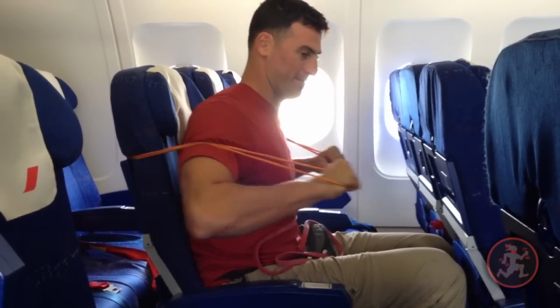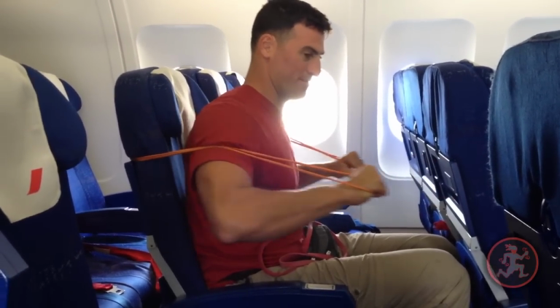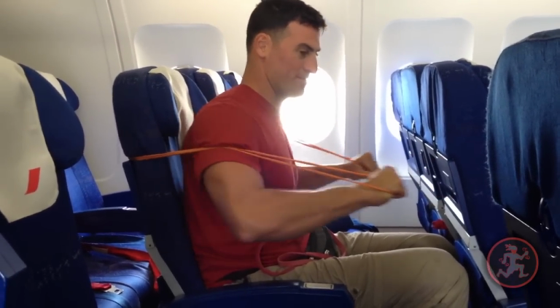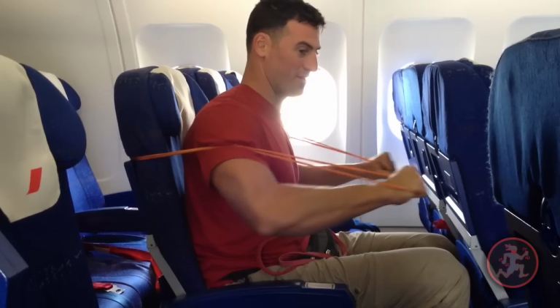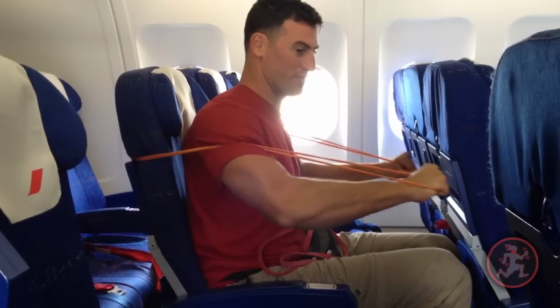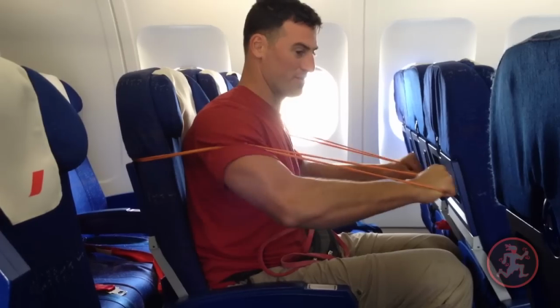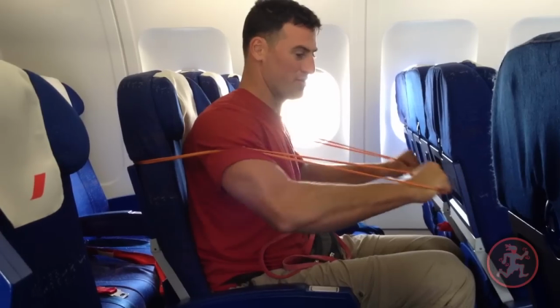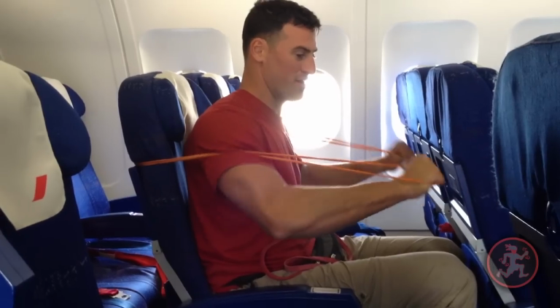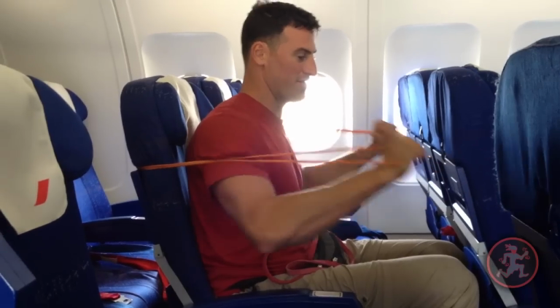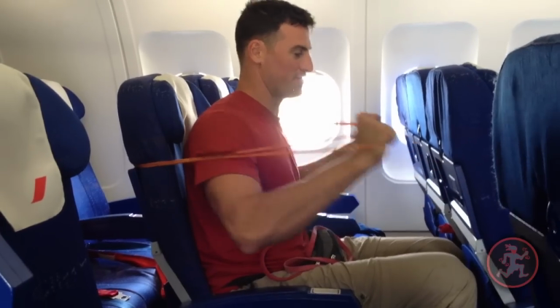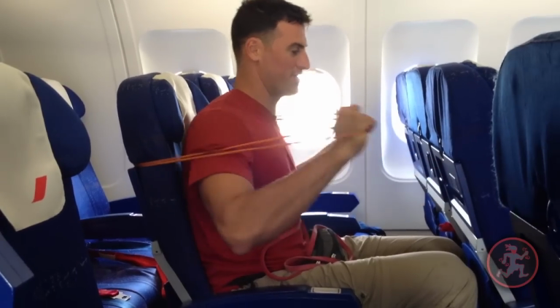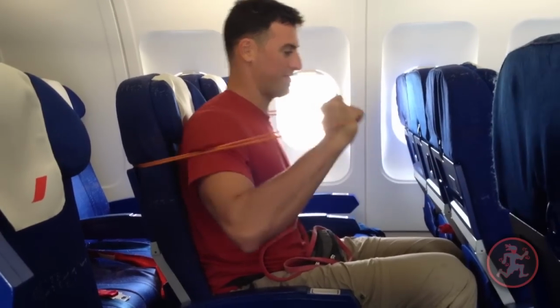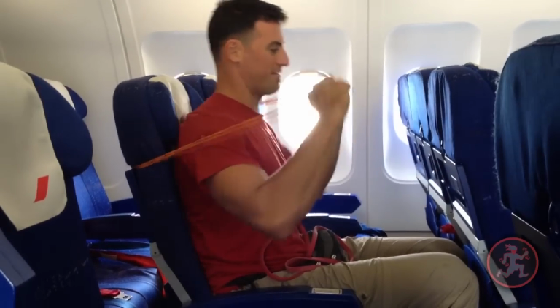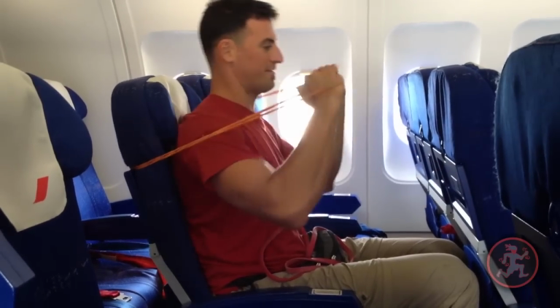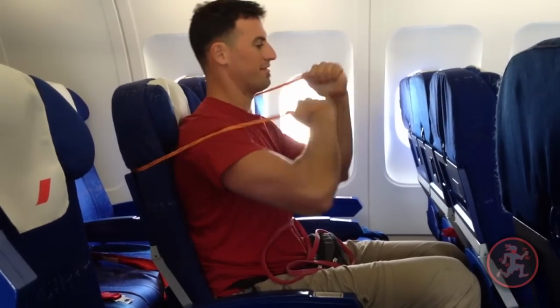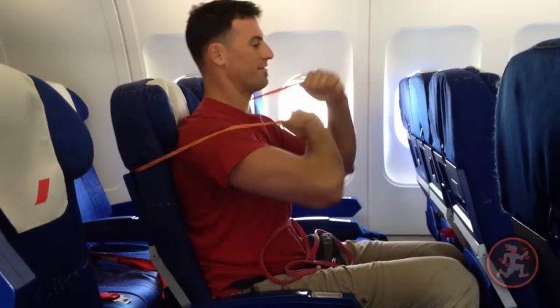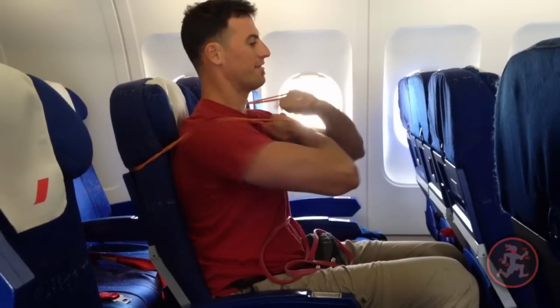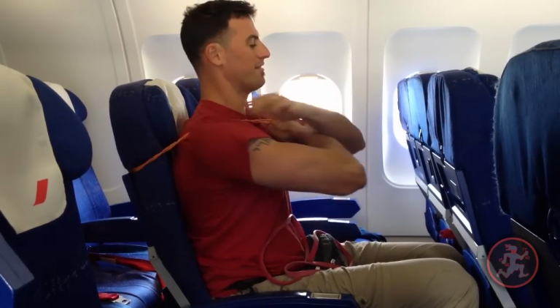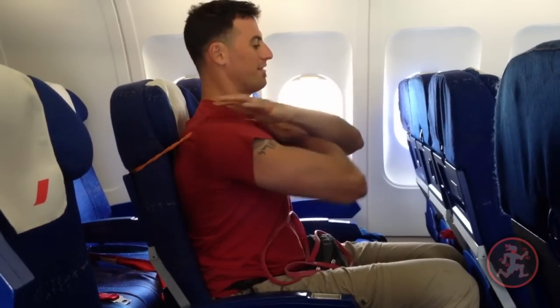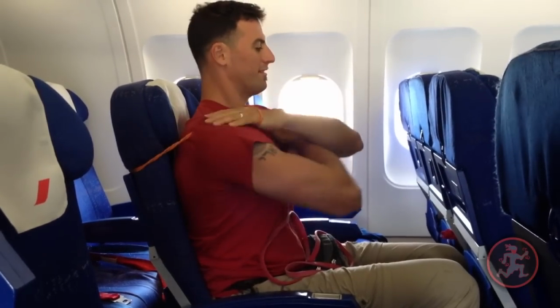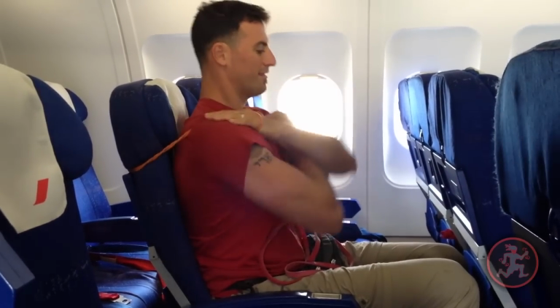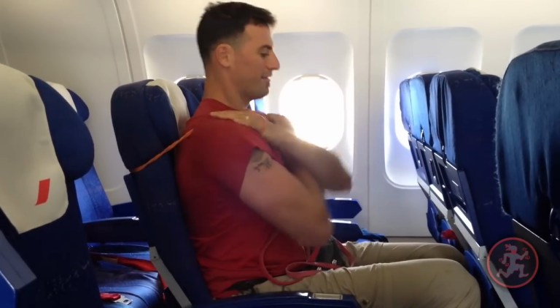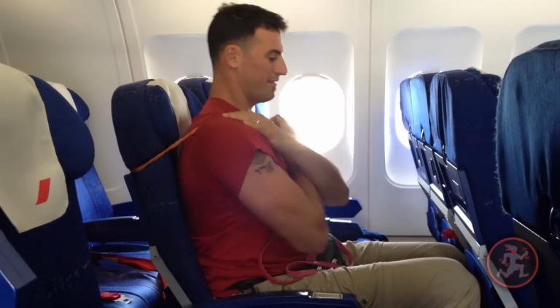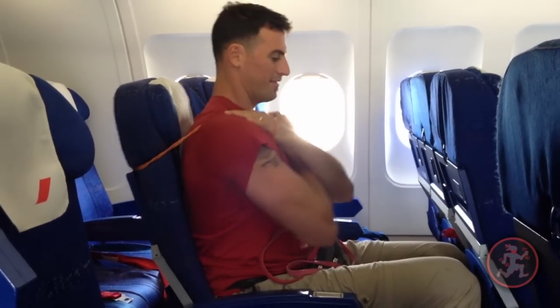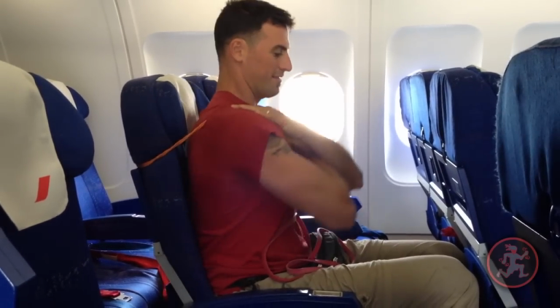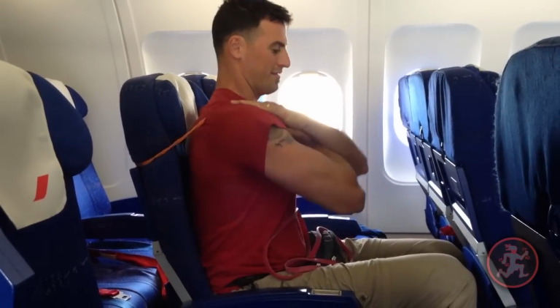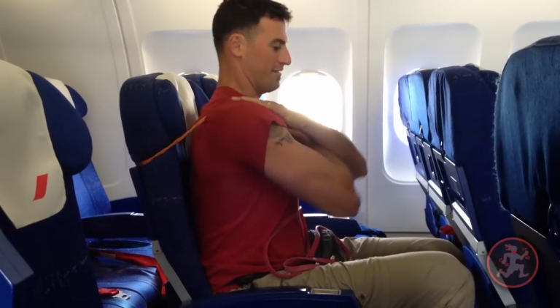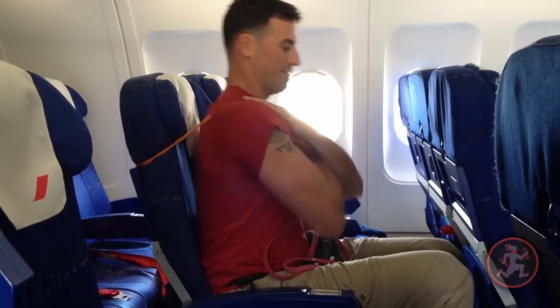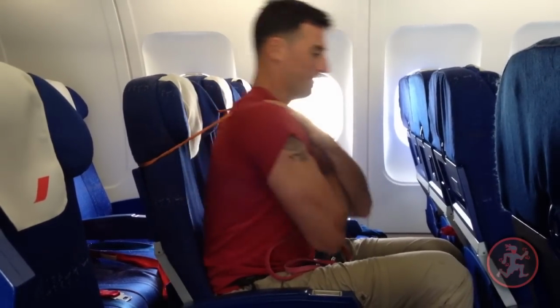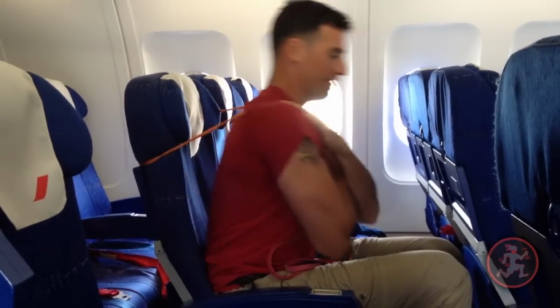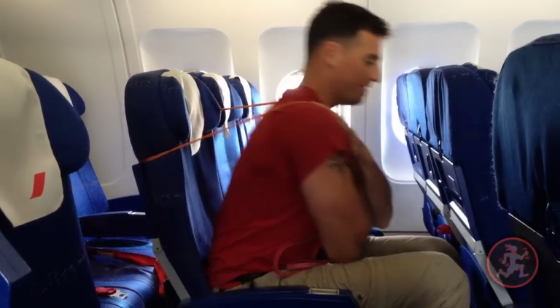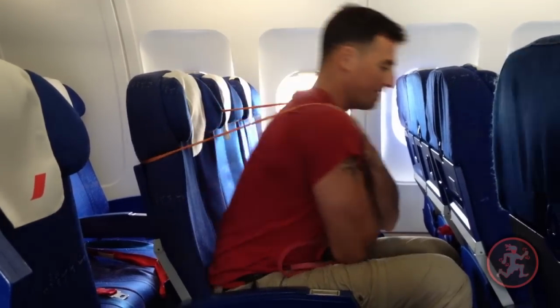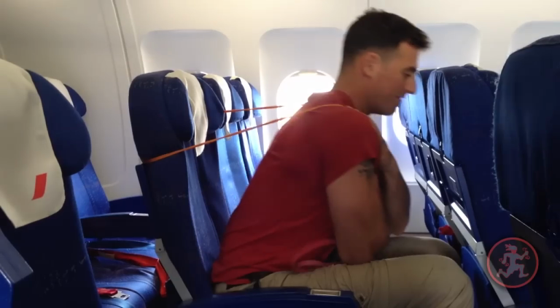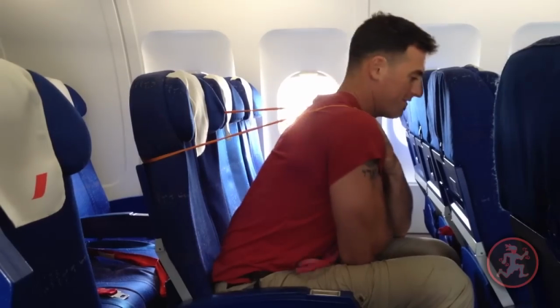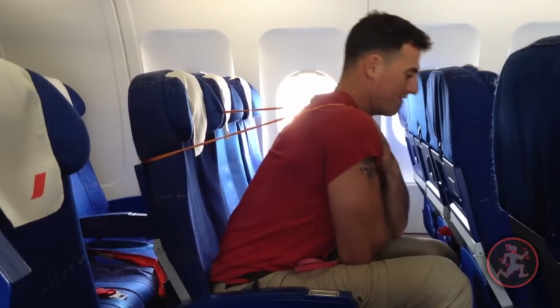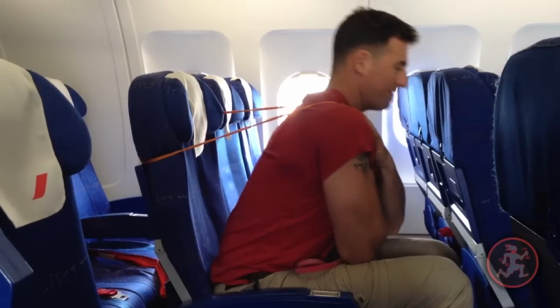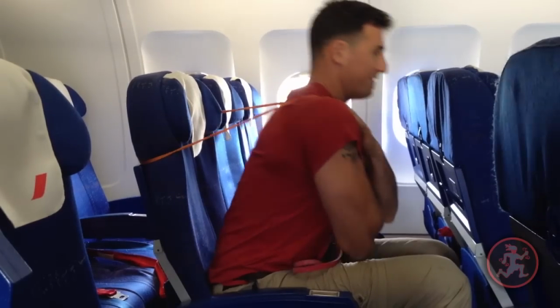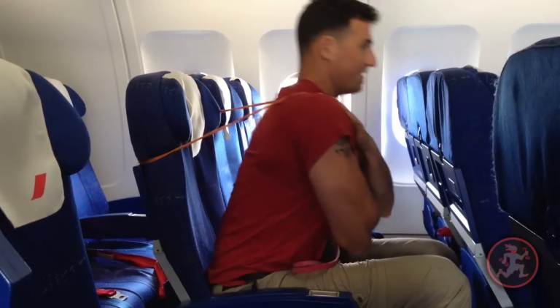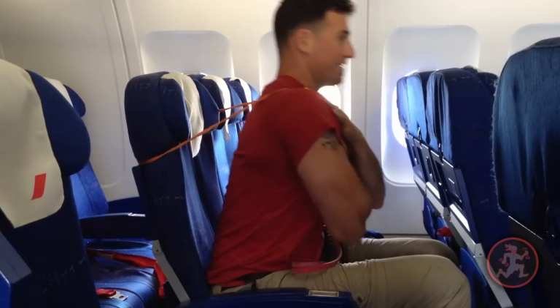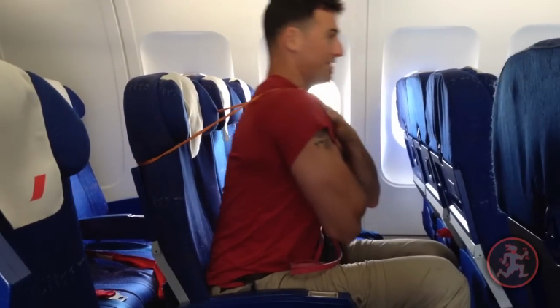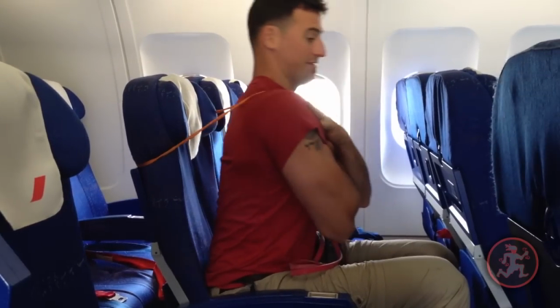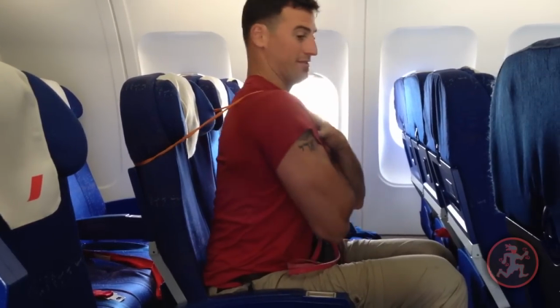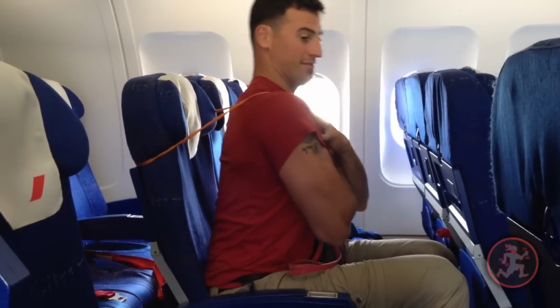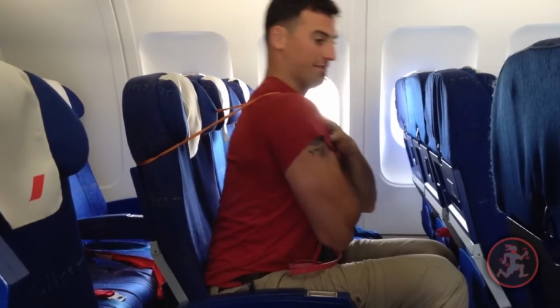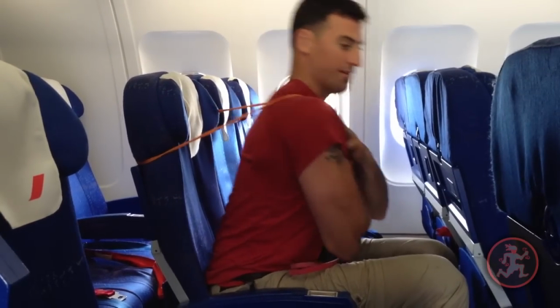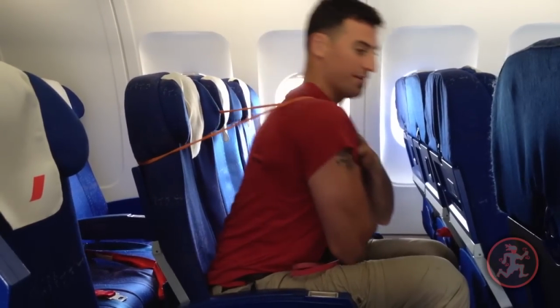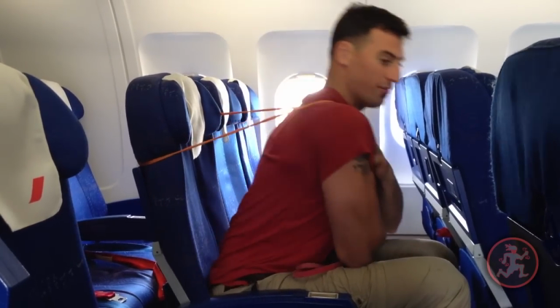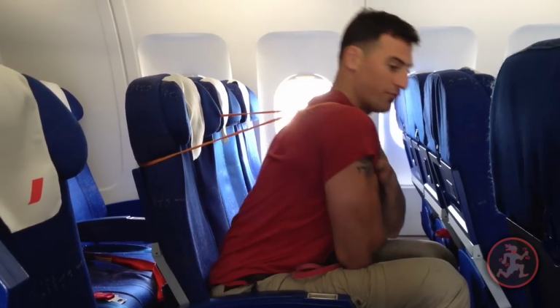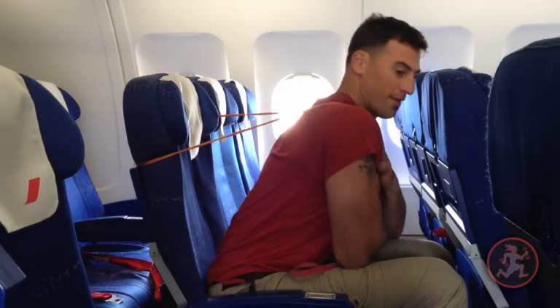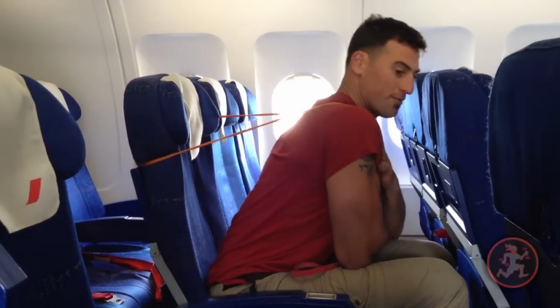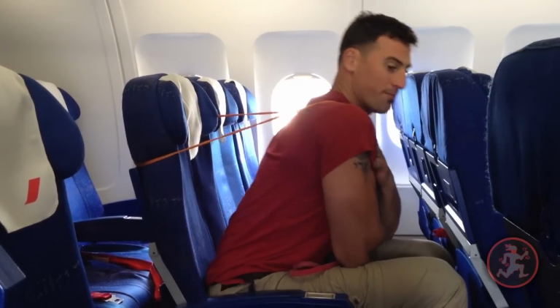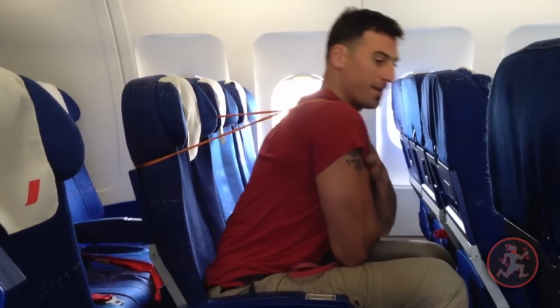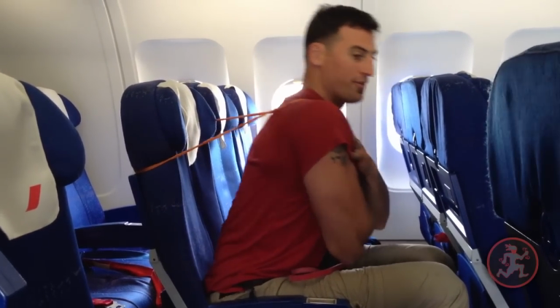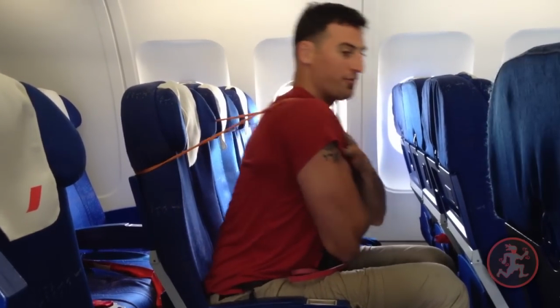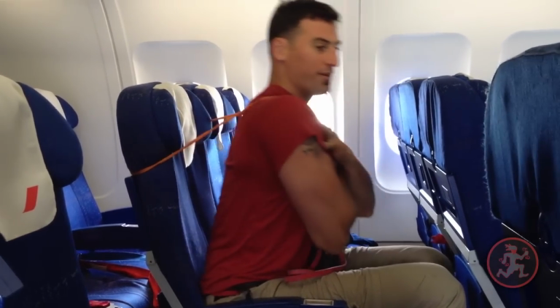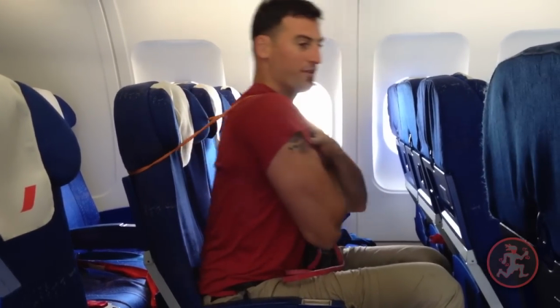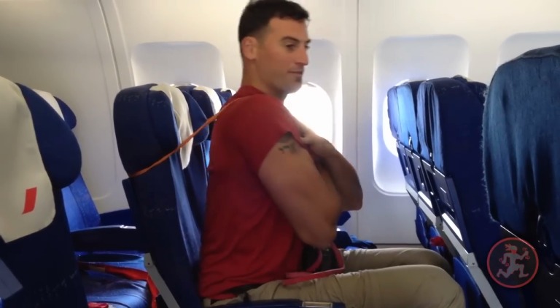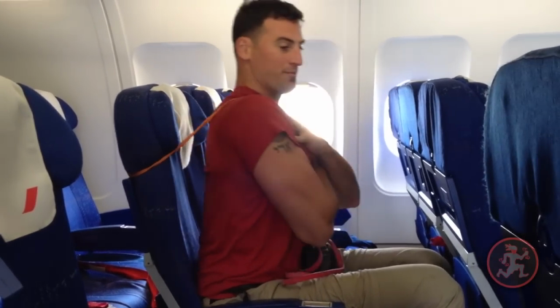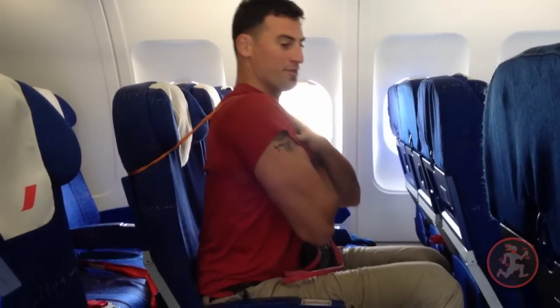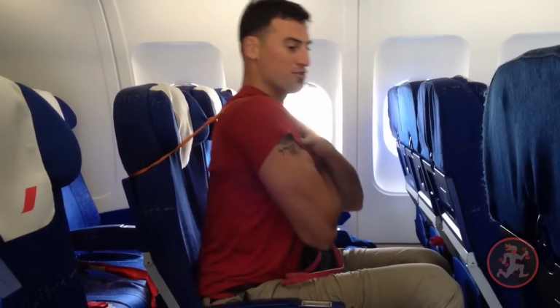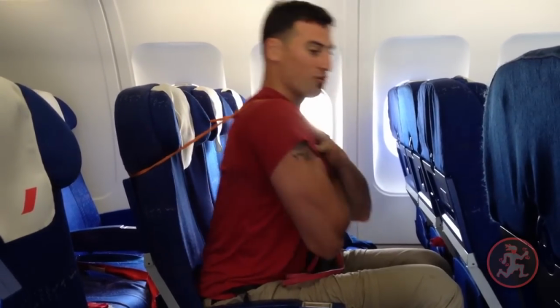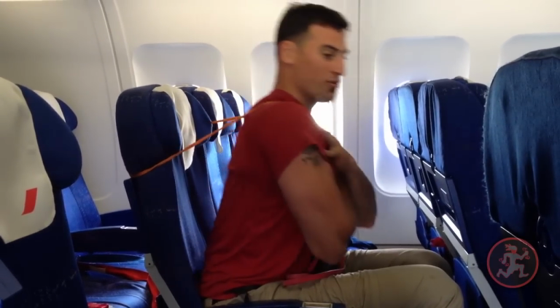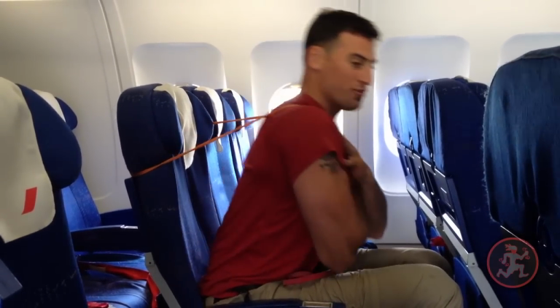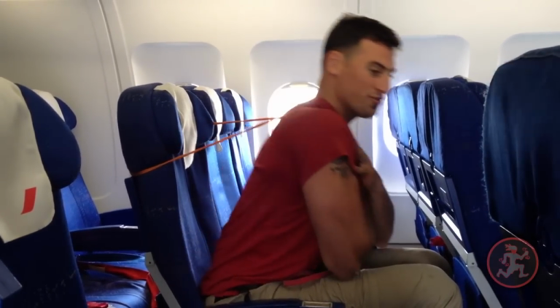Start with the chest, then wrap the band around my shoulders.